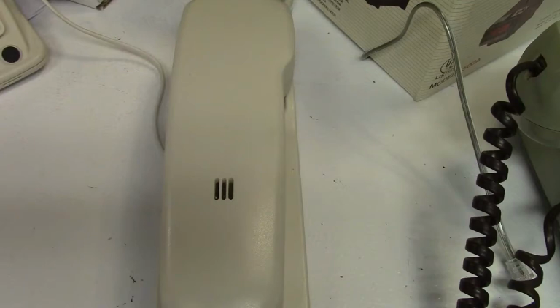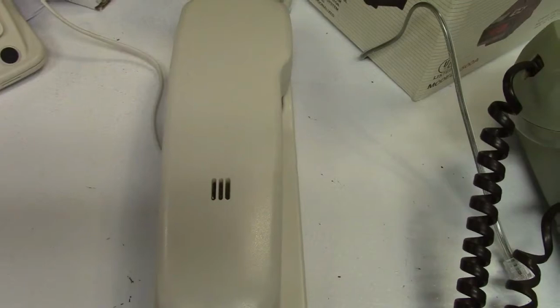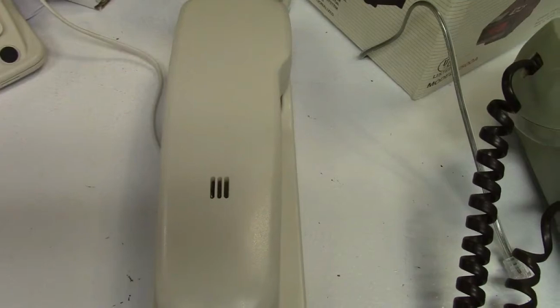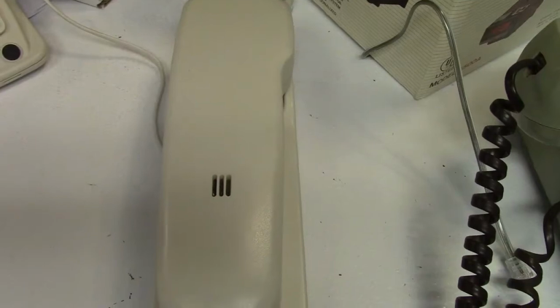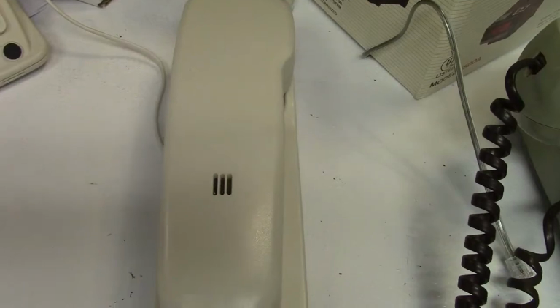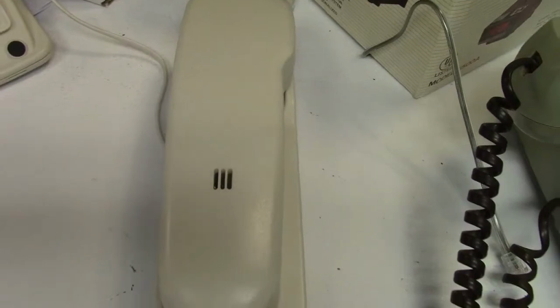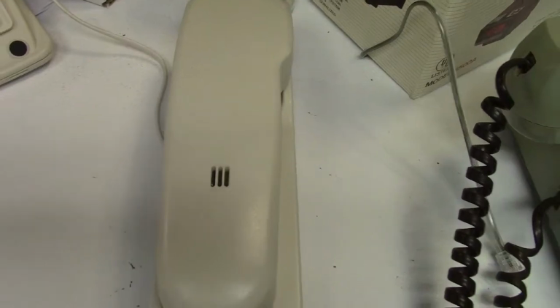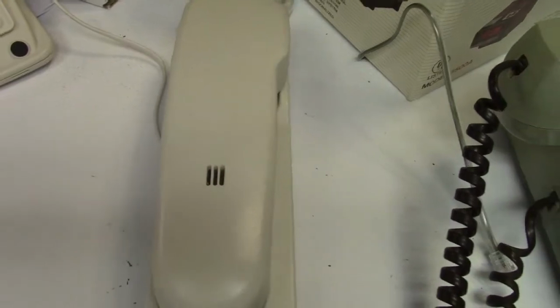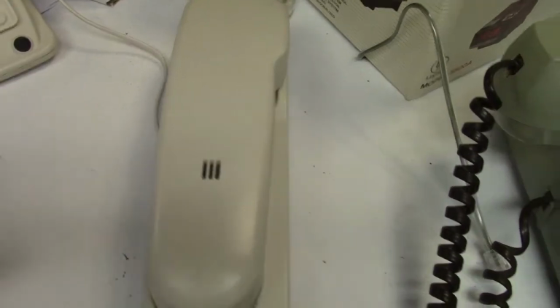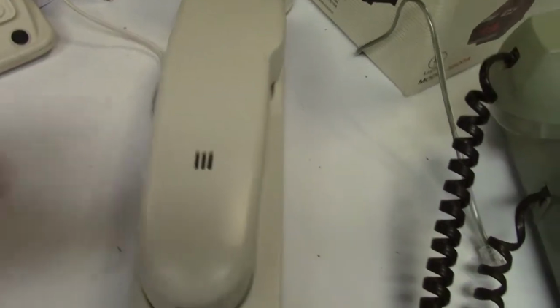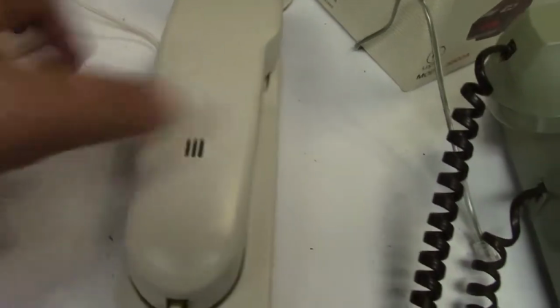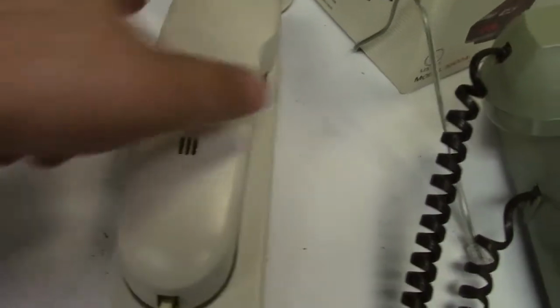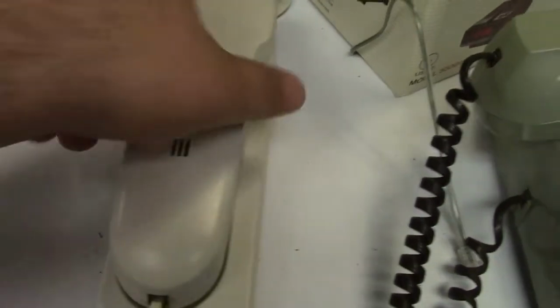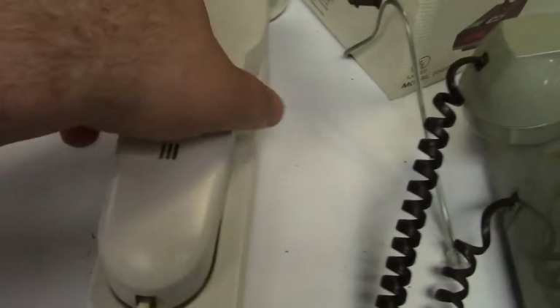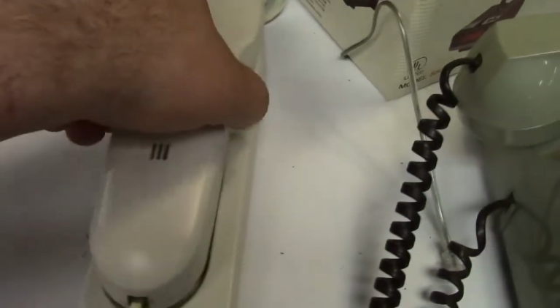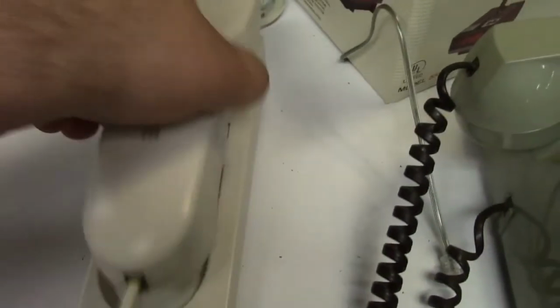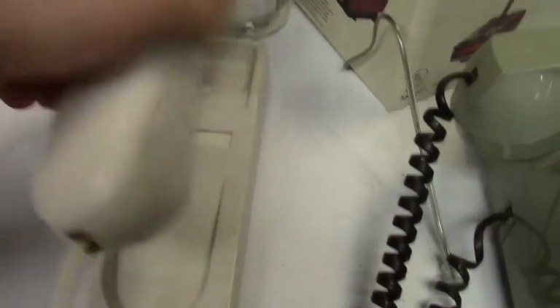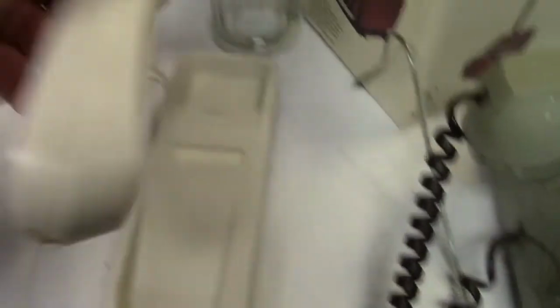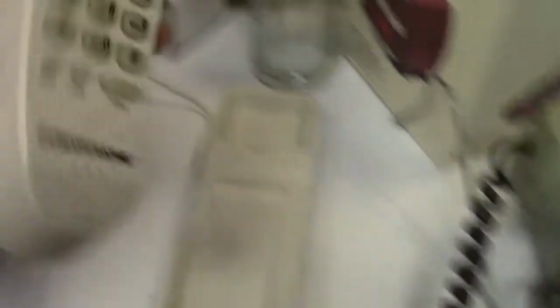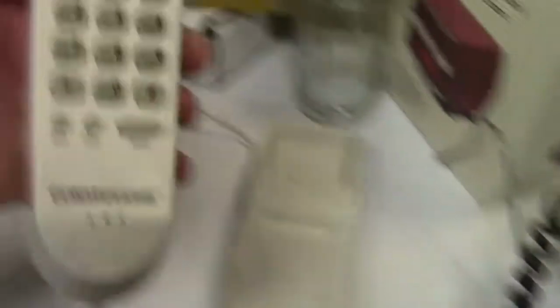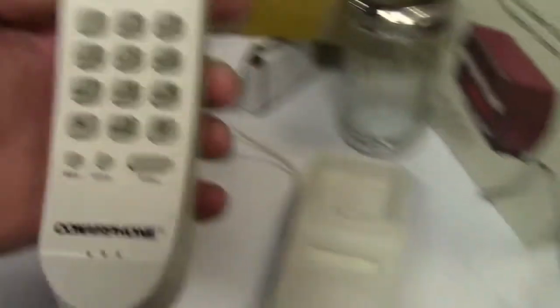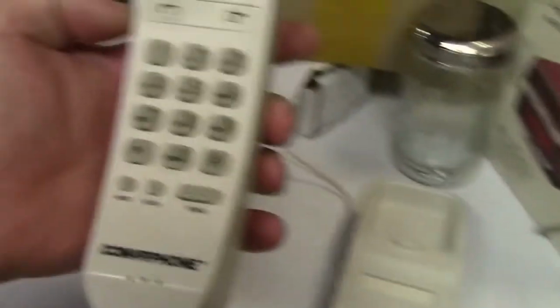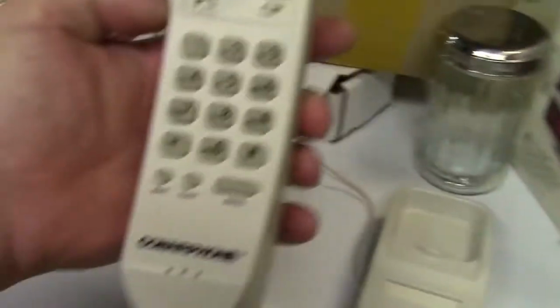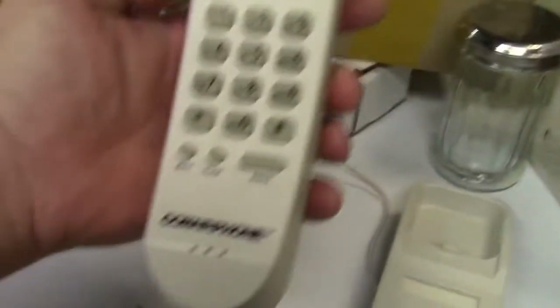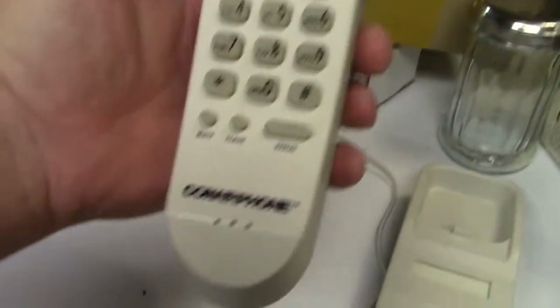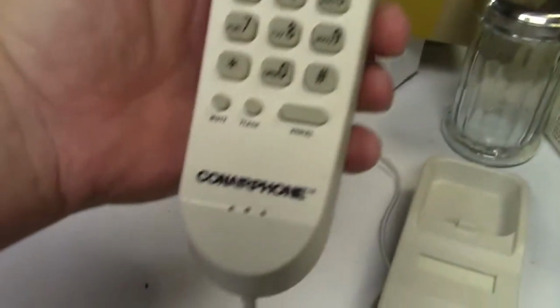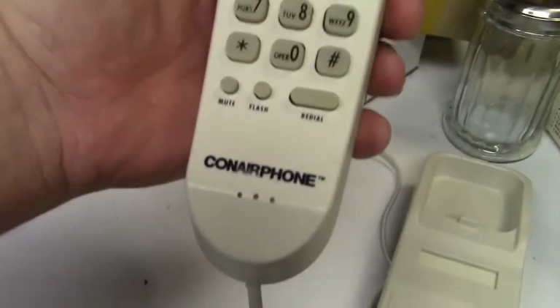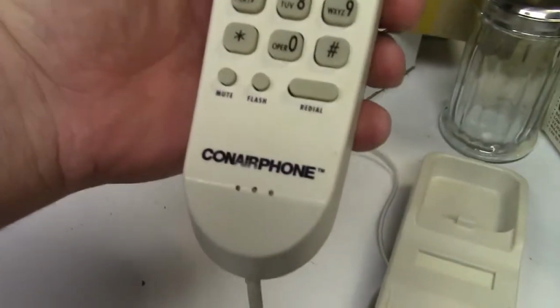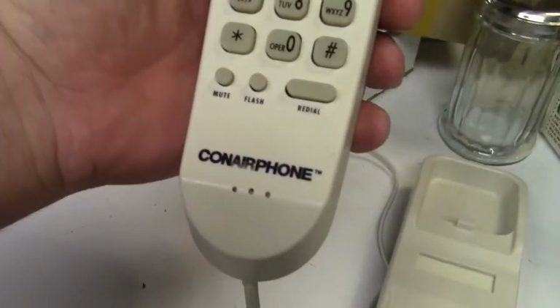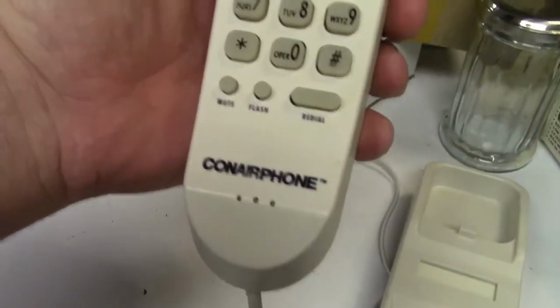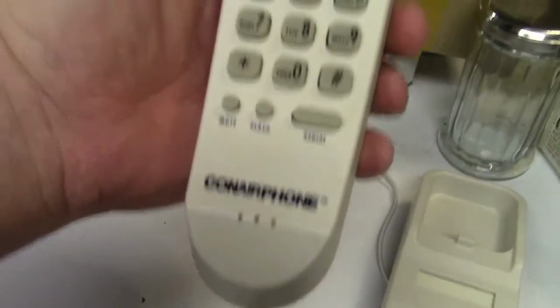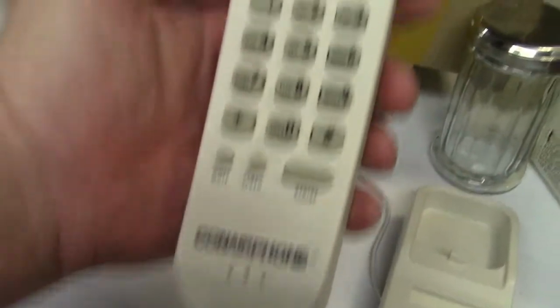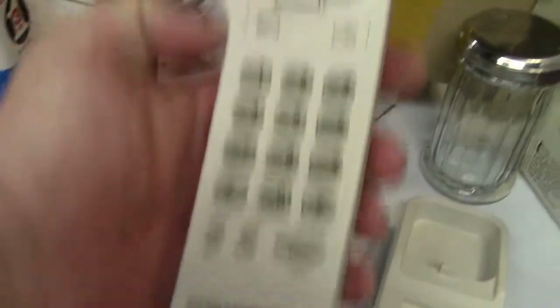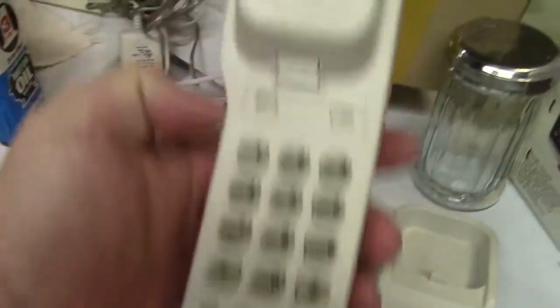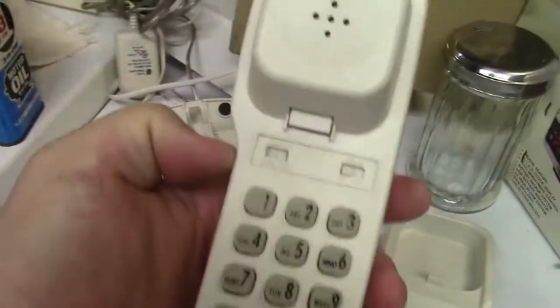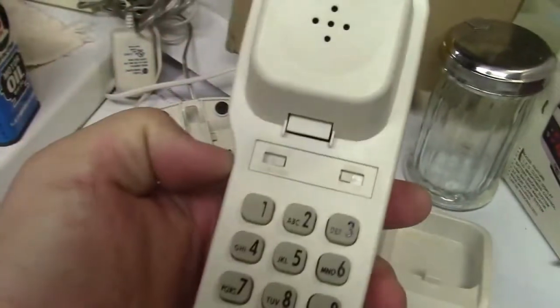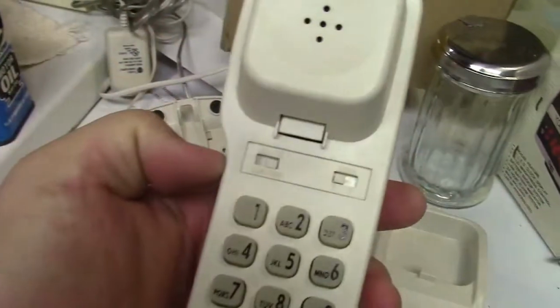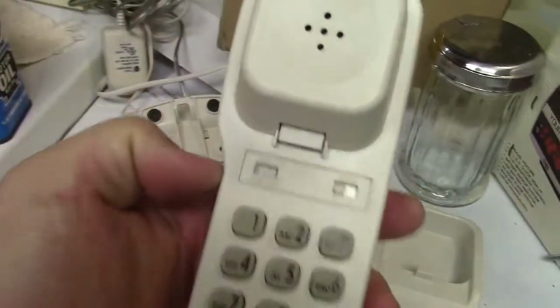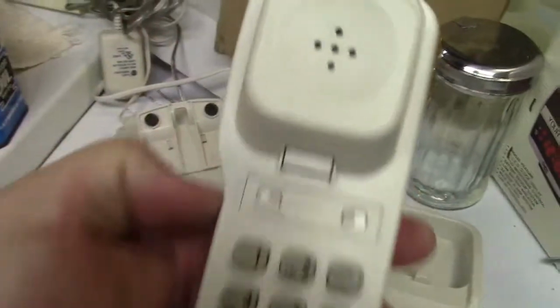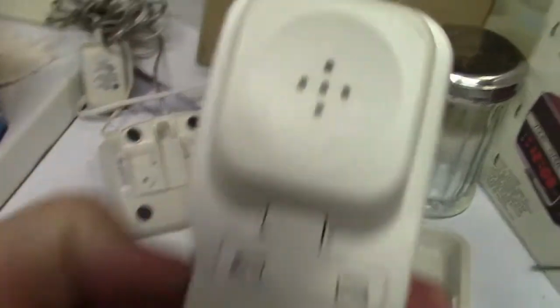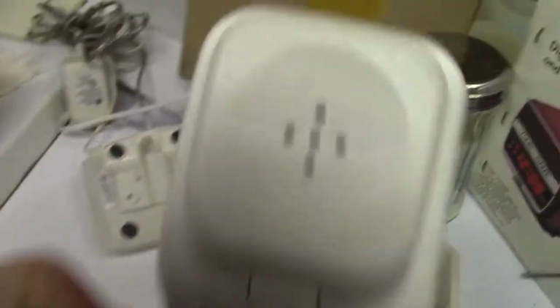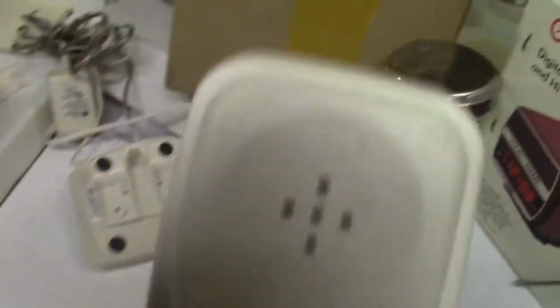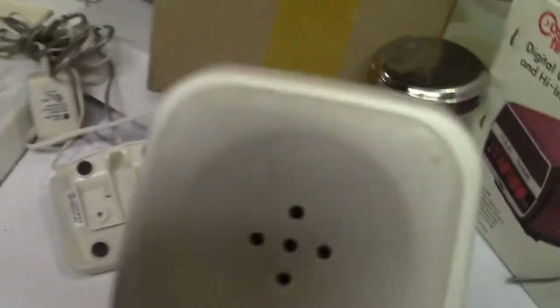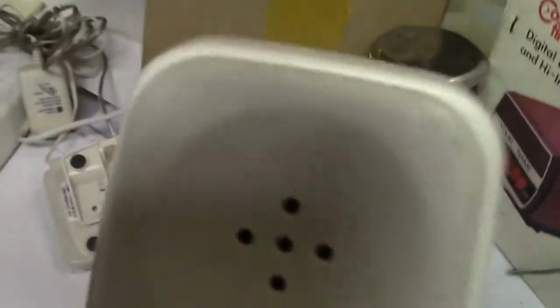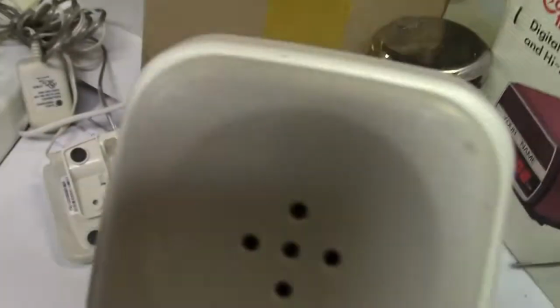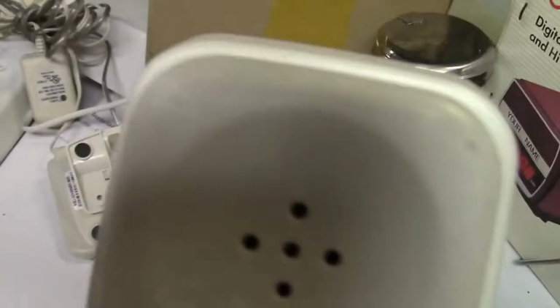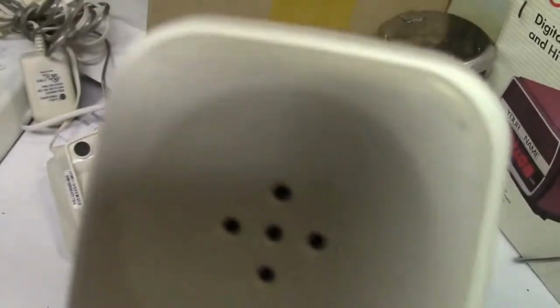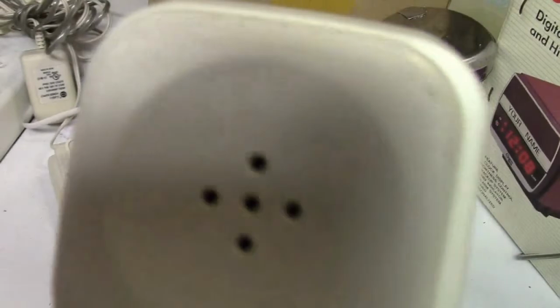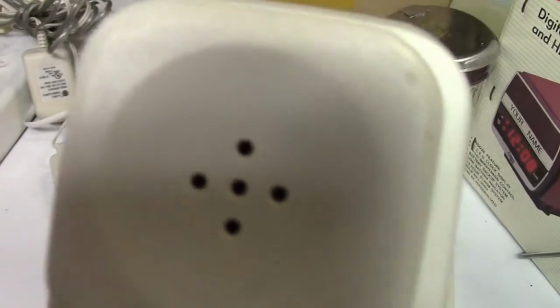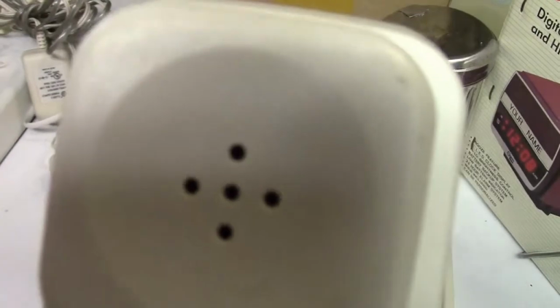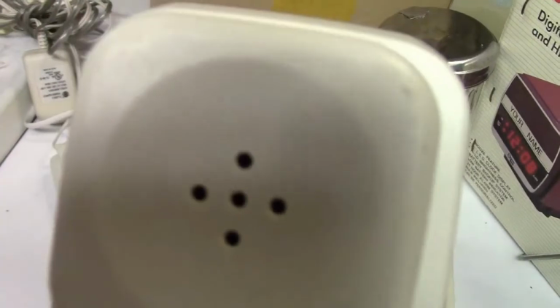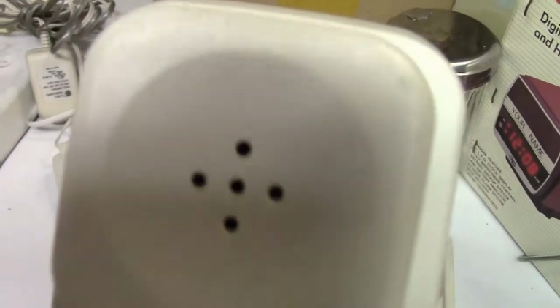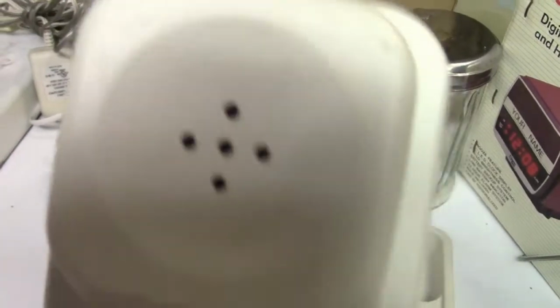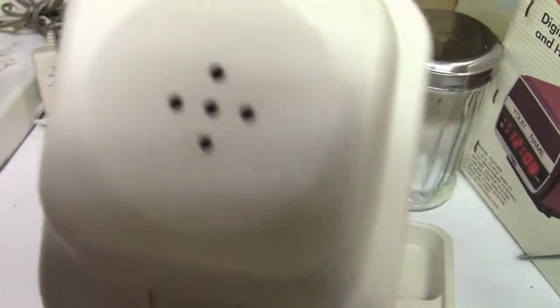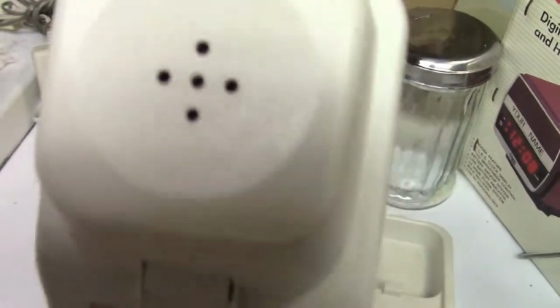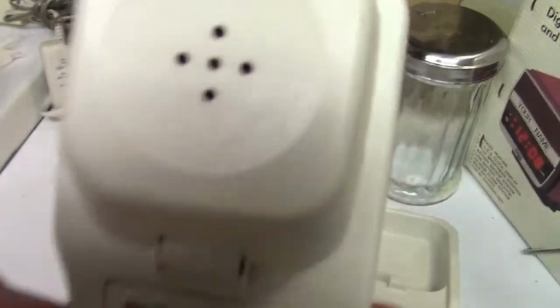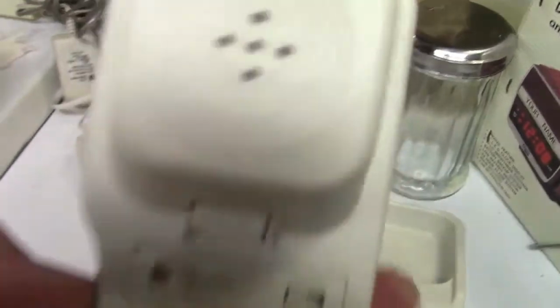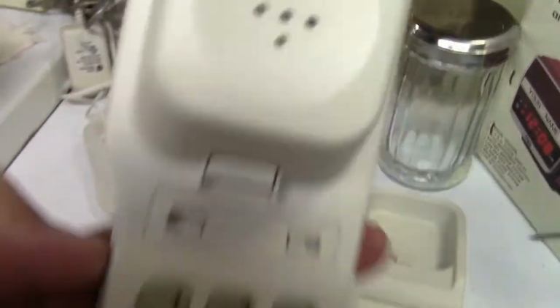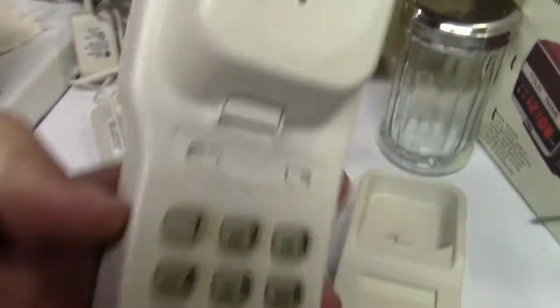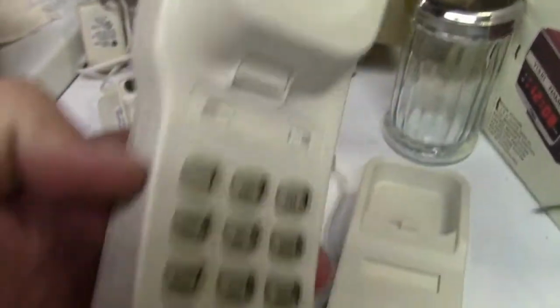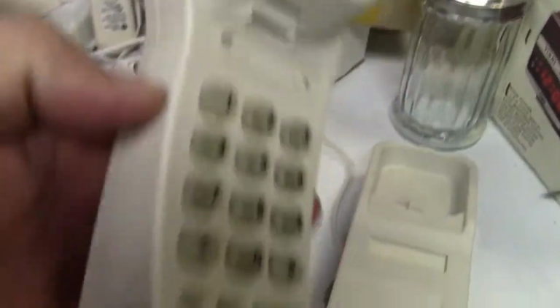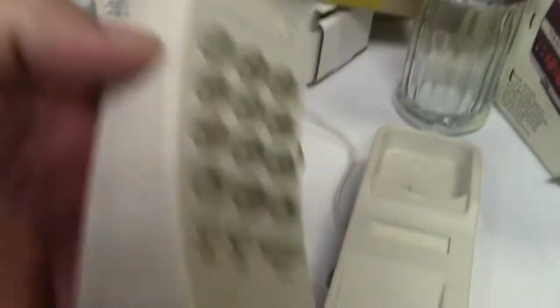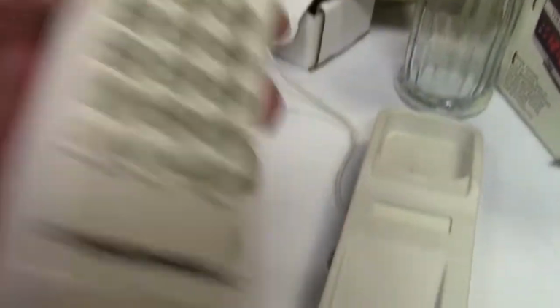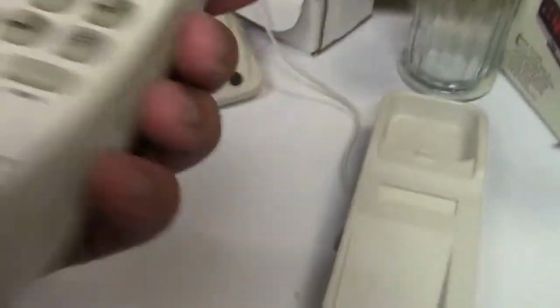Here is a Conair phone. And here's the dial tone.